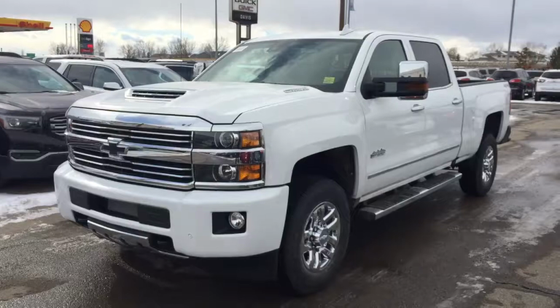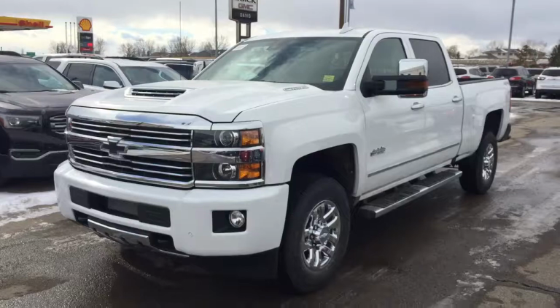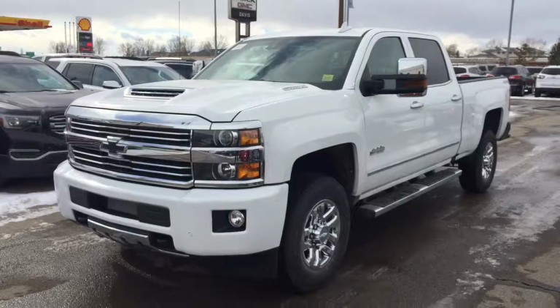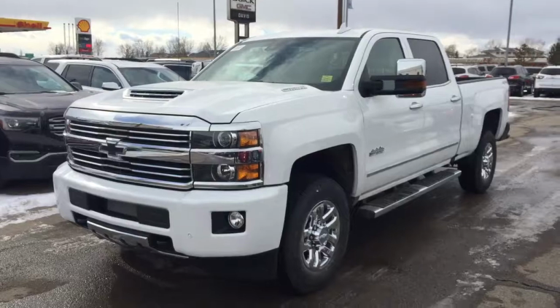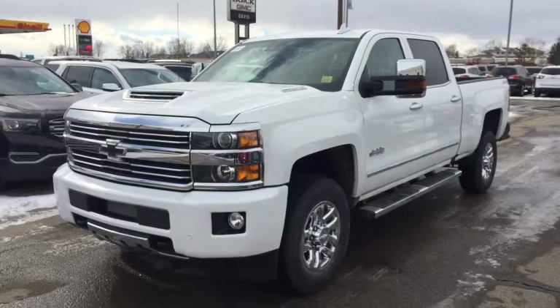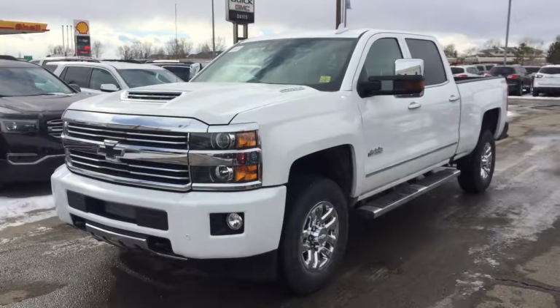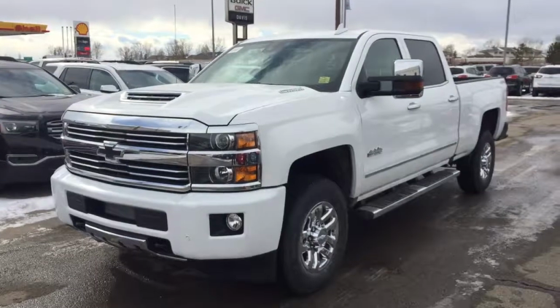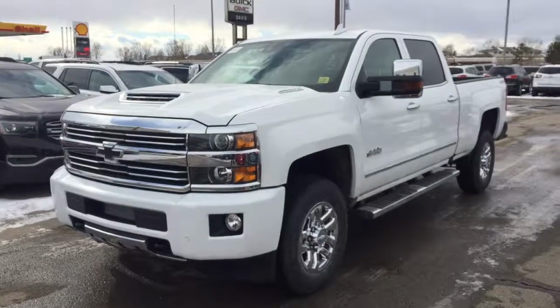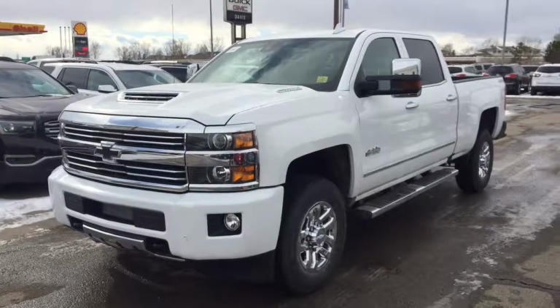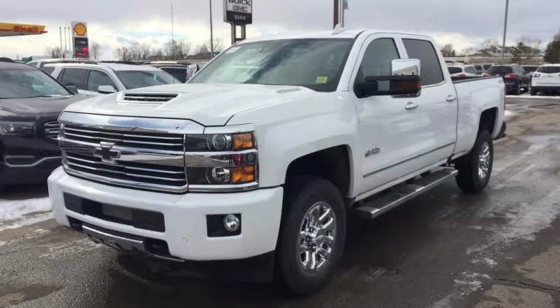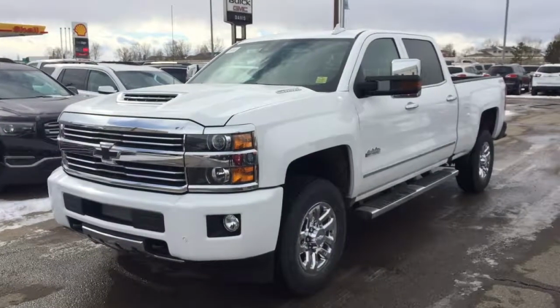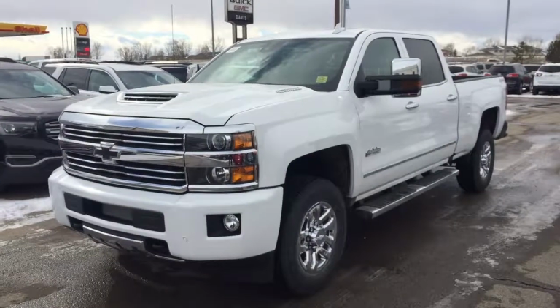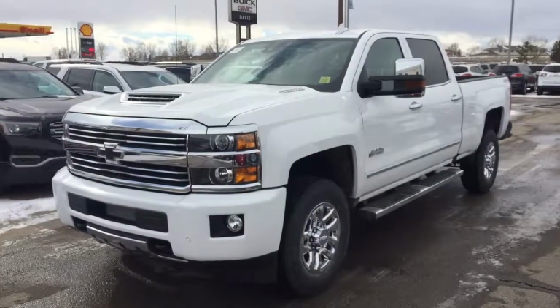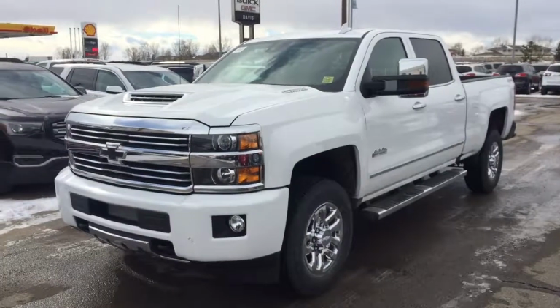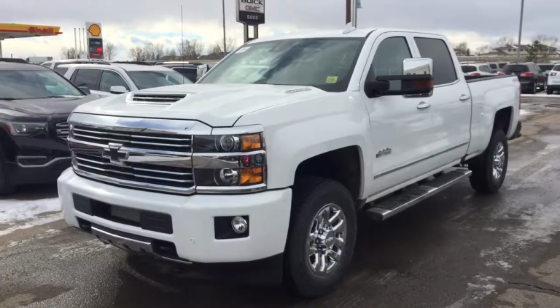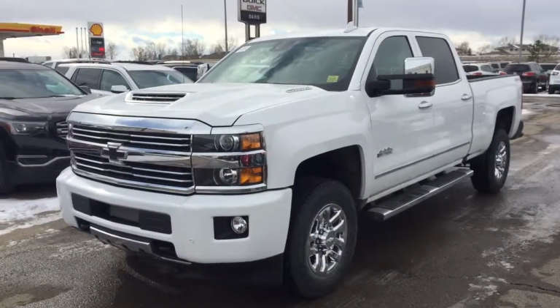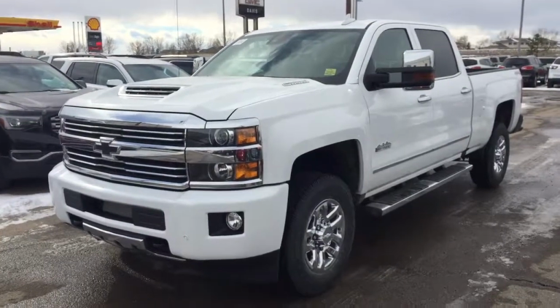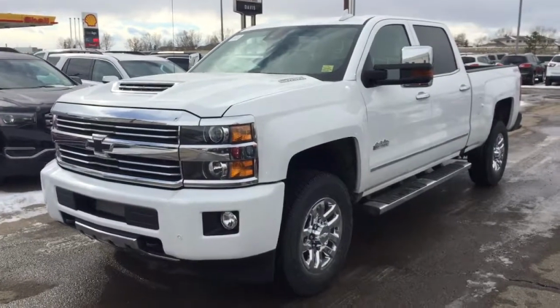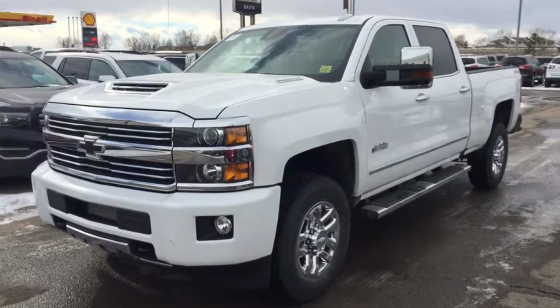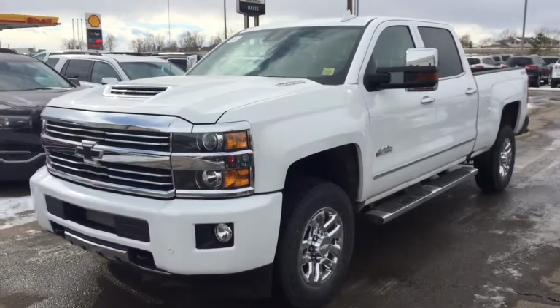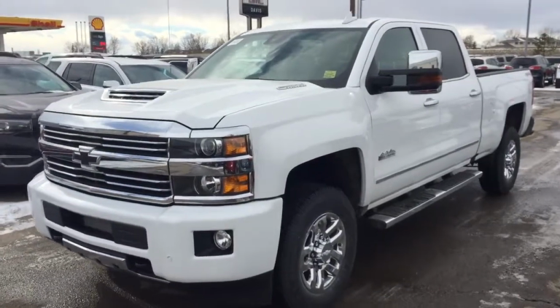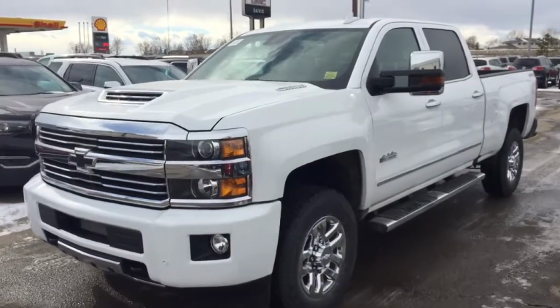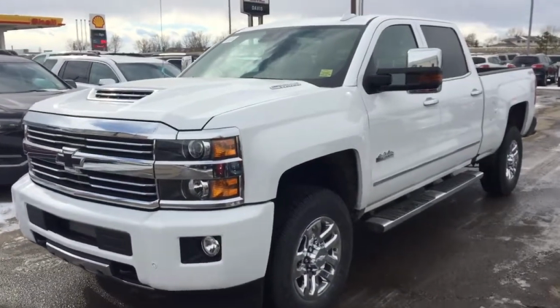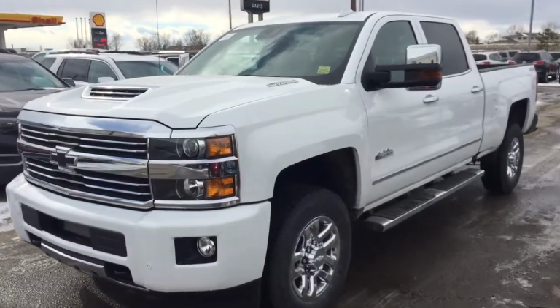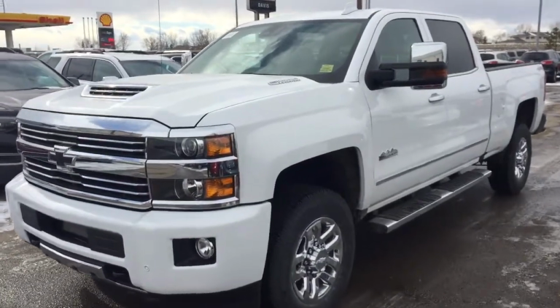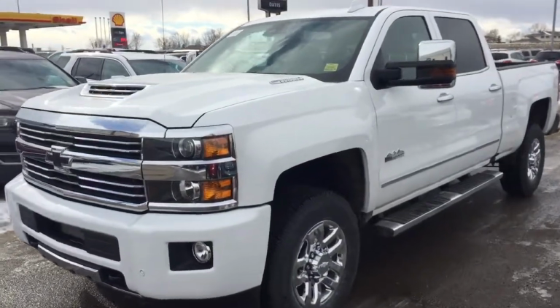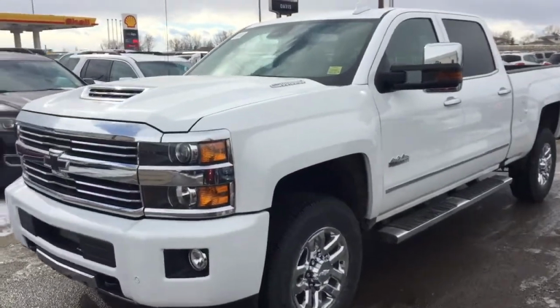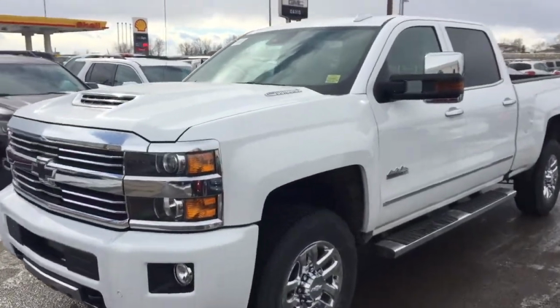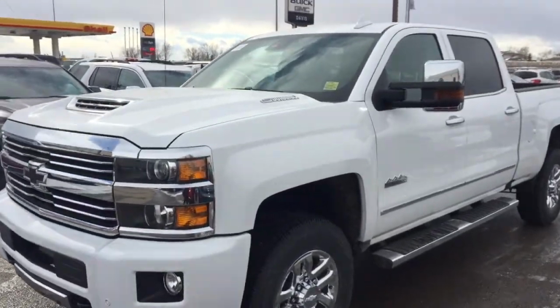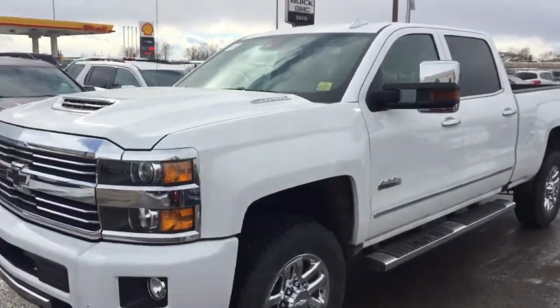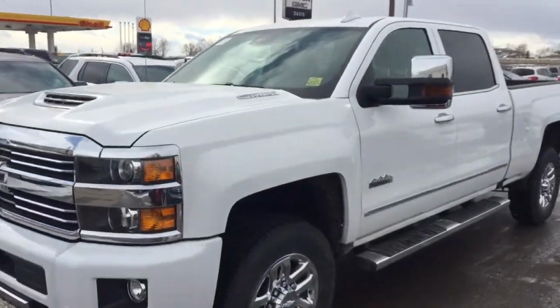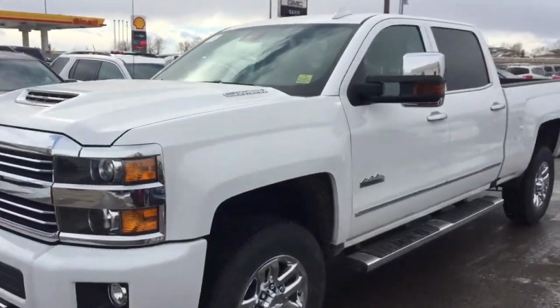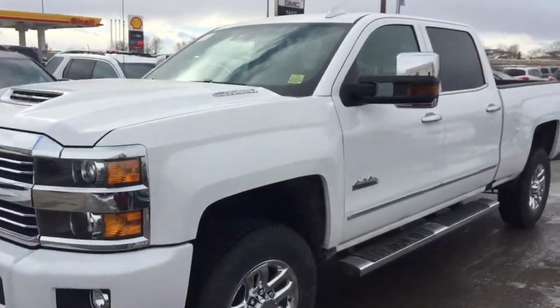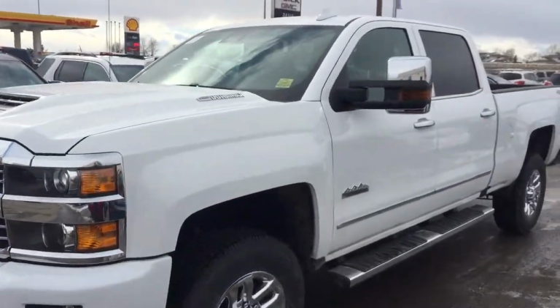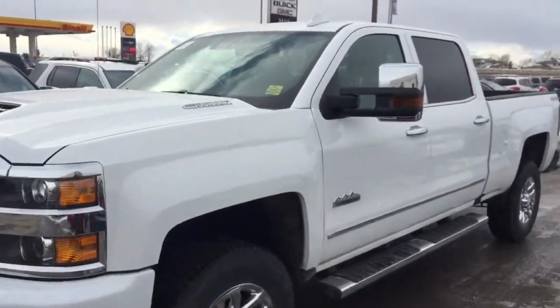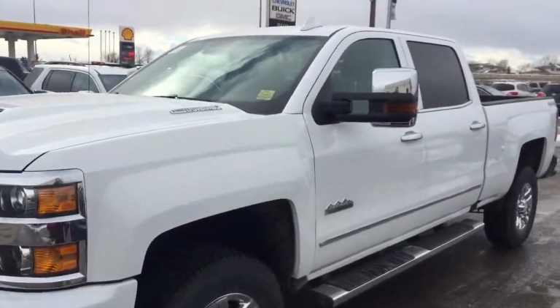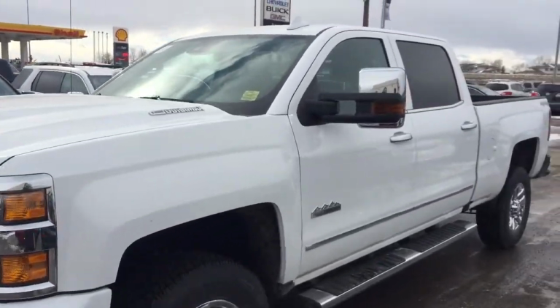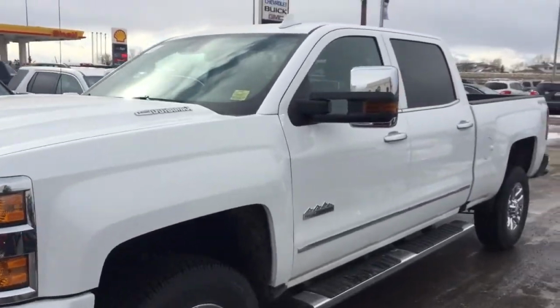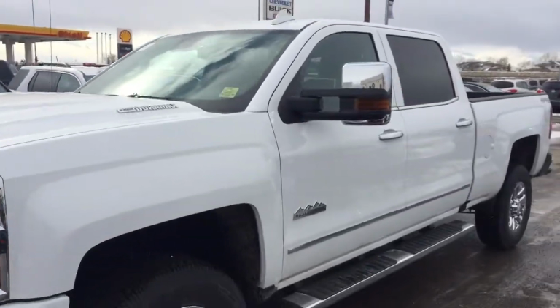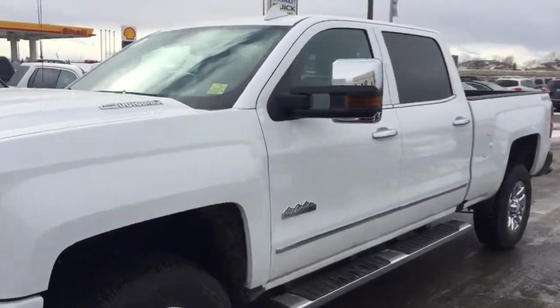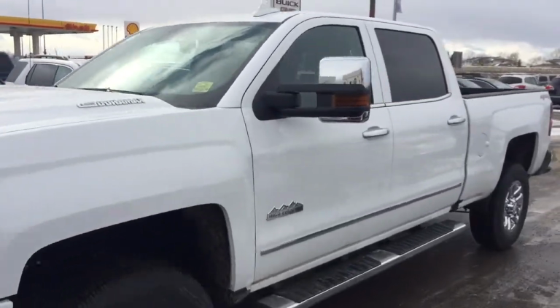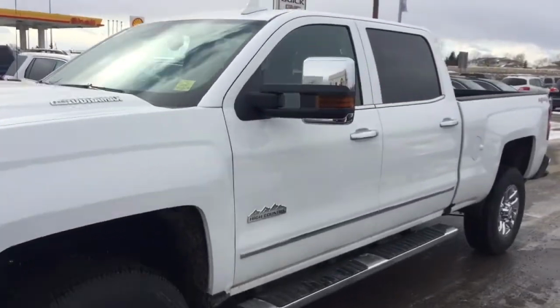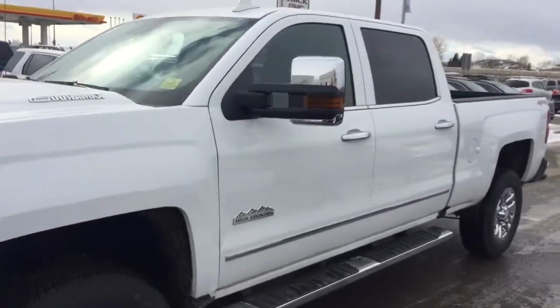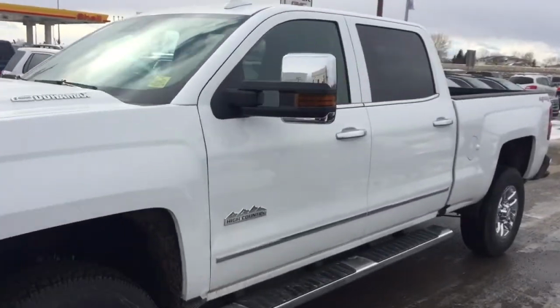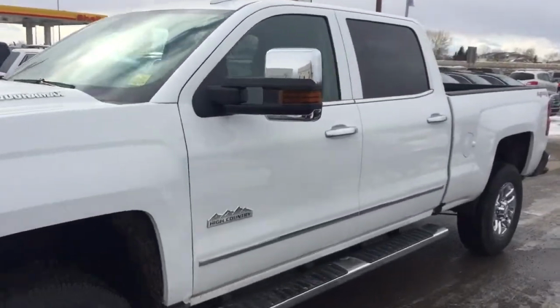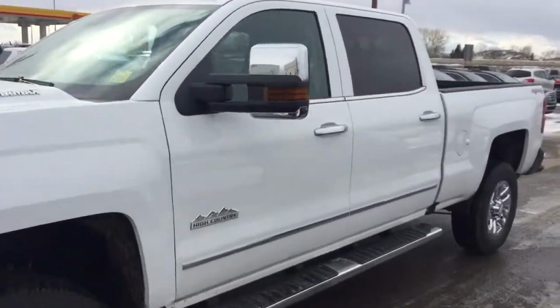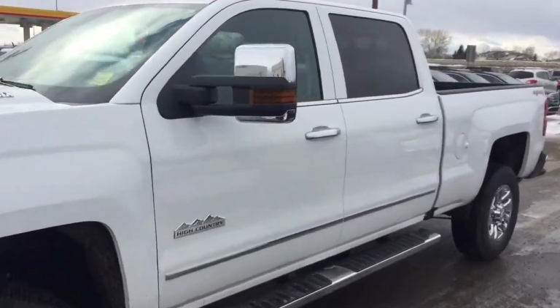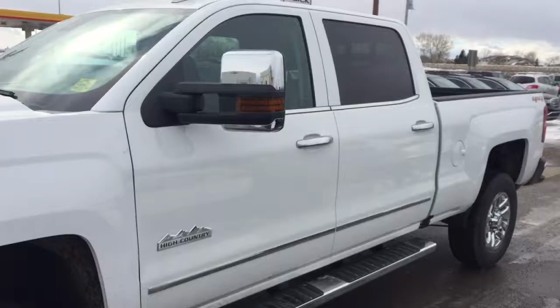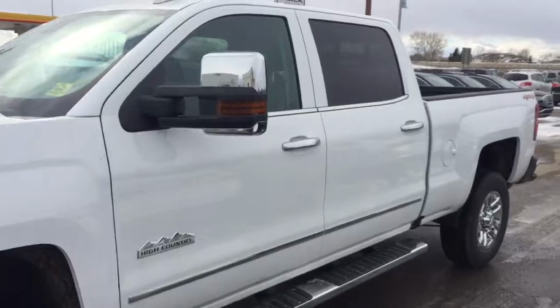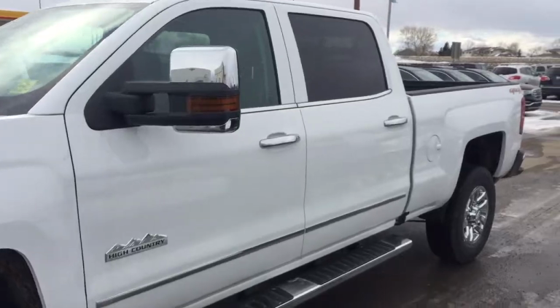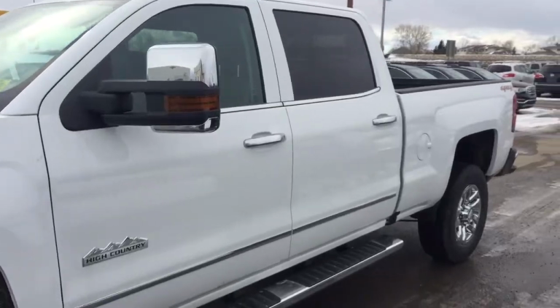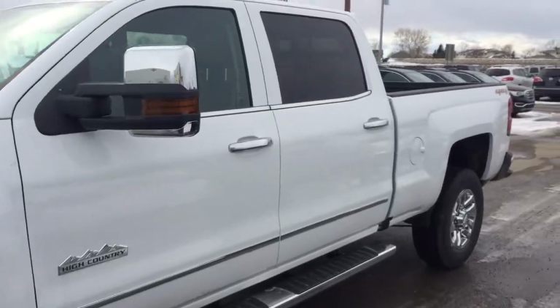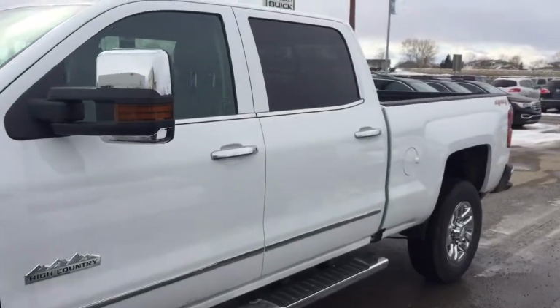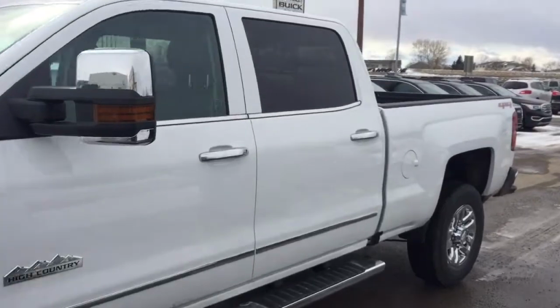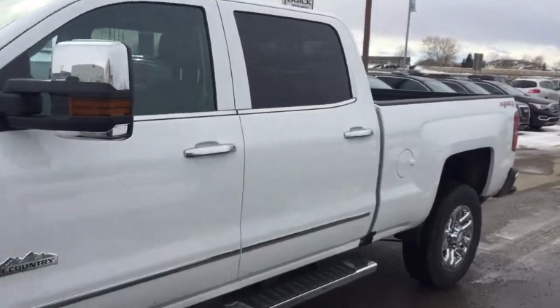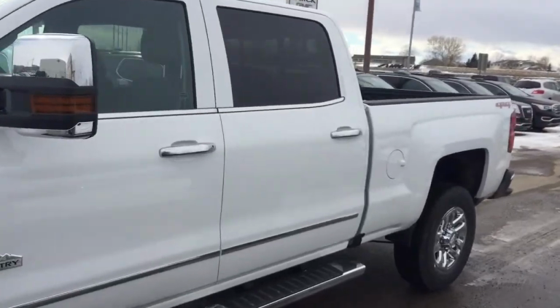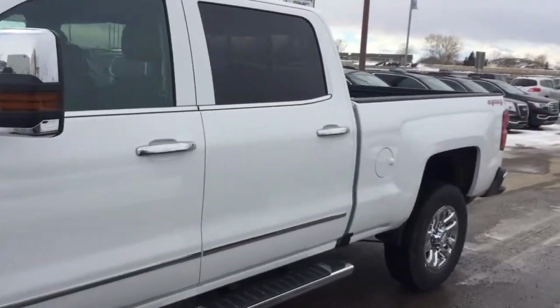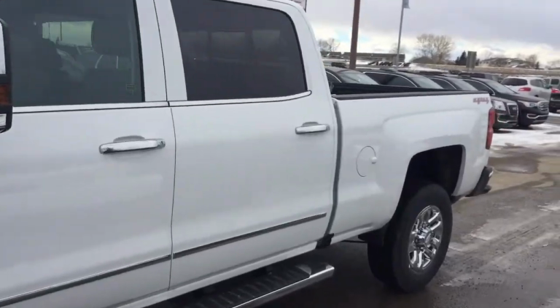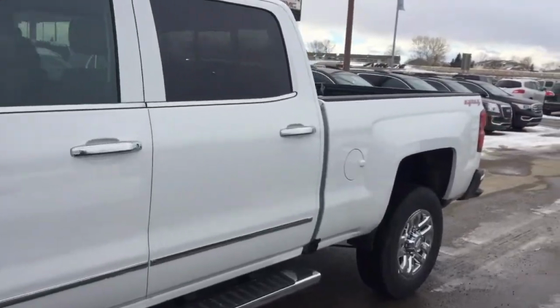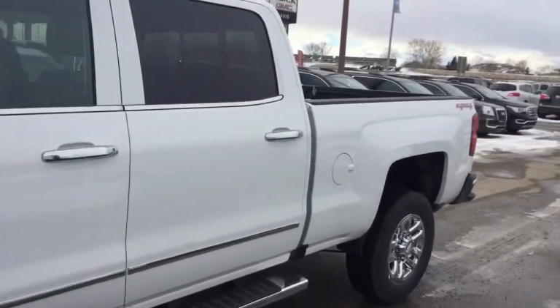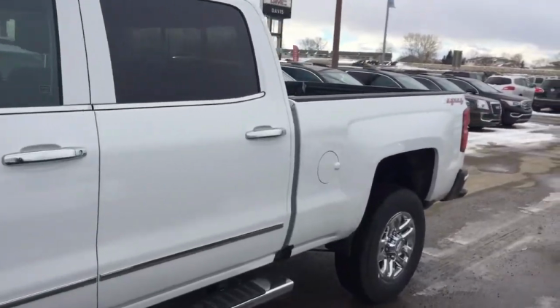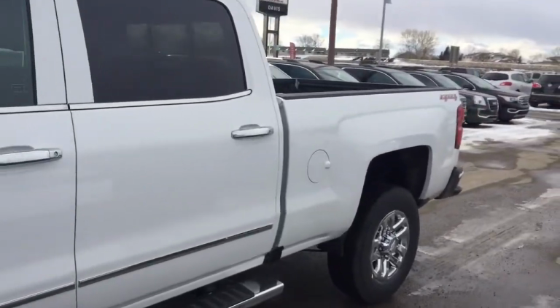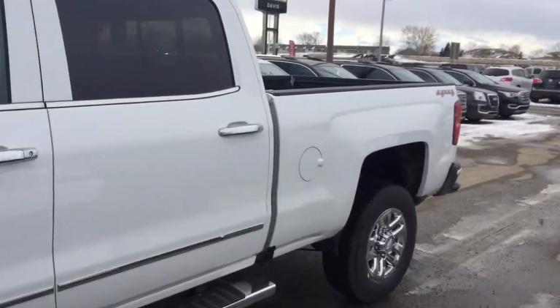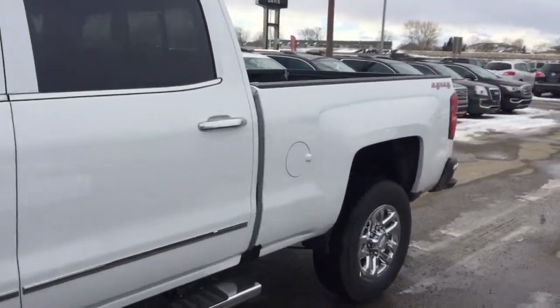Welcome to Davis Chevrolet. This is an all-new 2017 Chevrolet Silverado High Country in the color white.